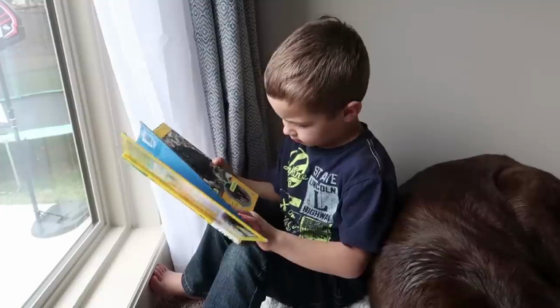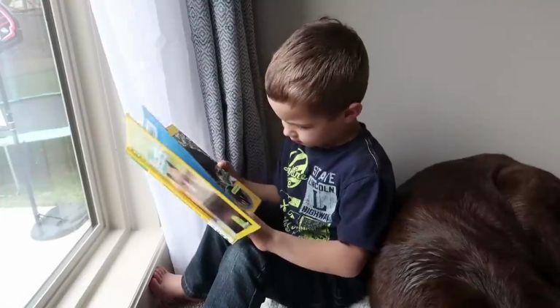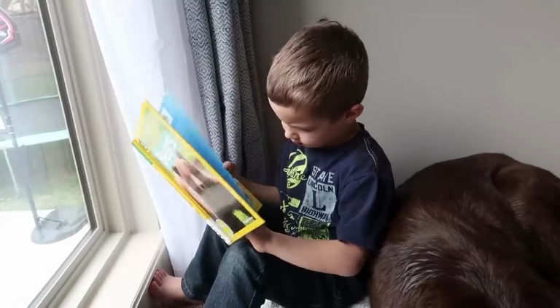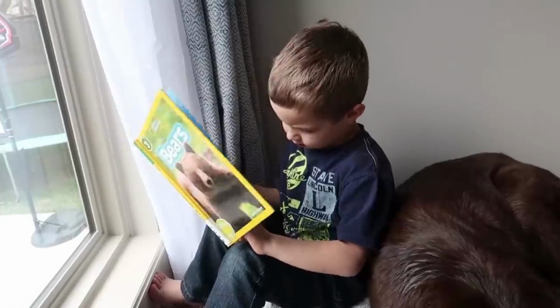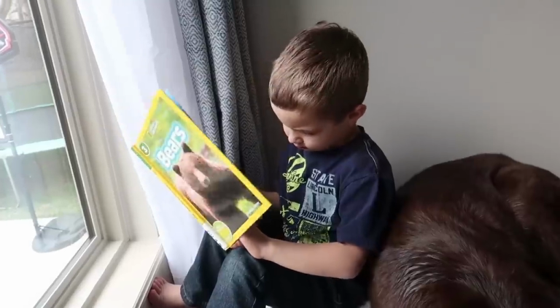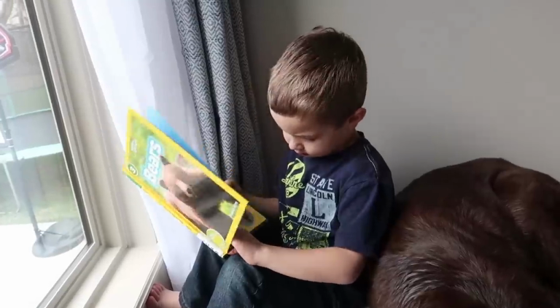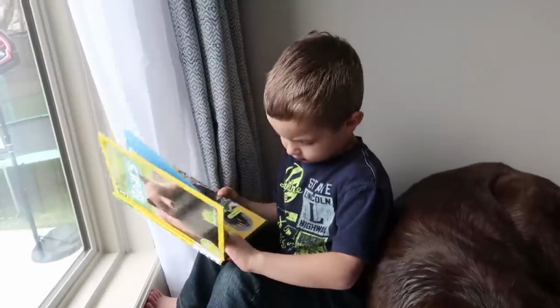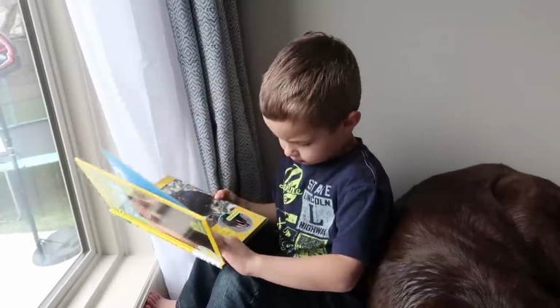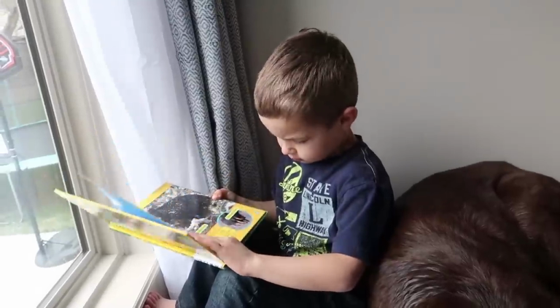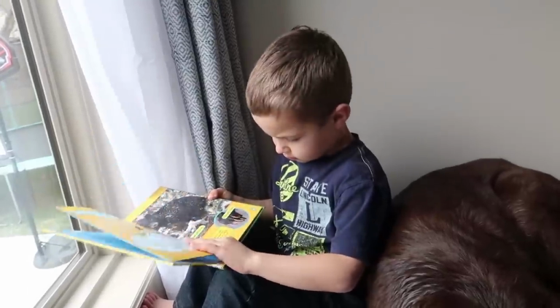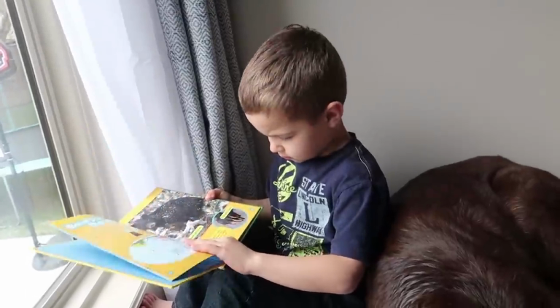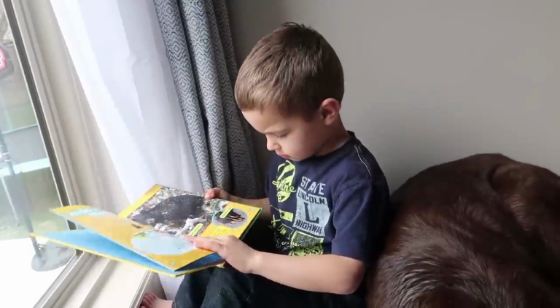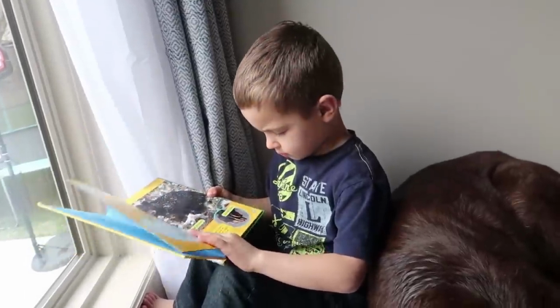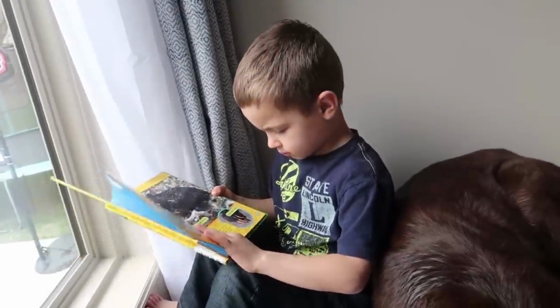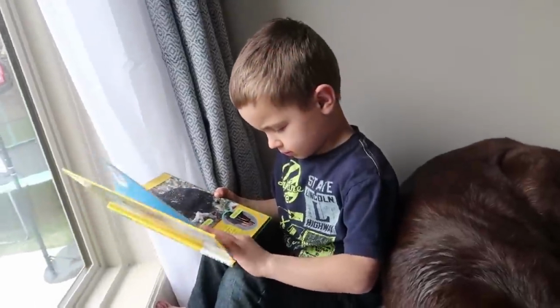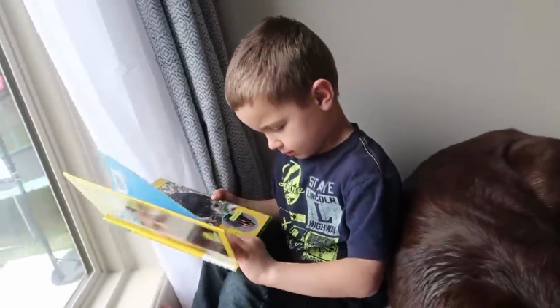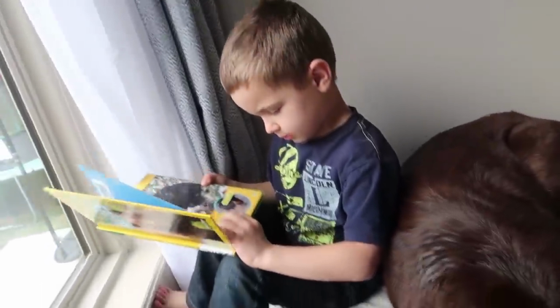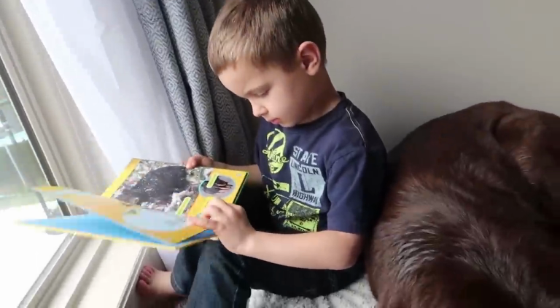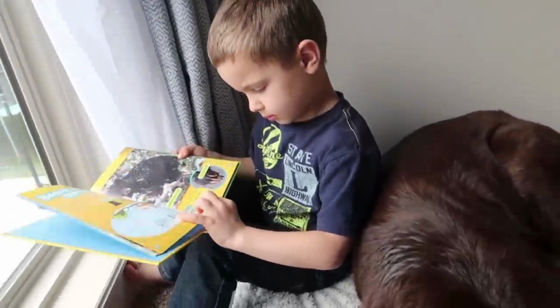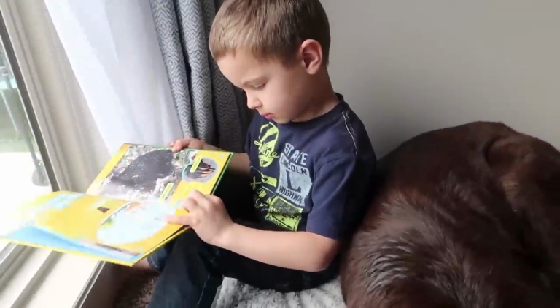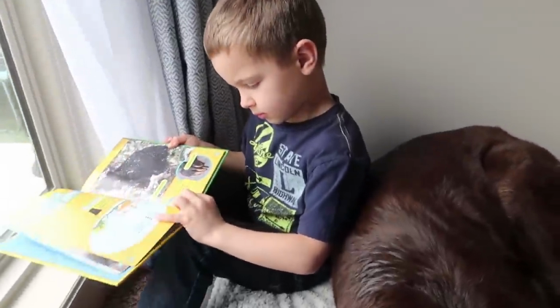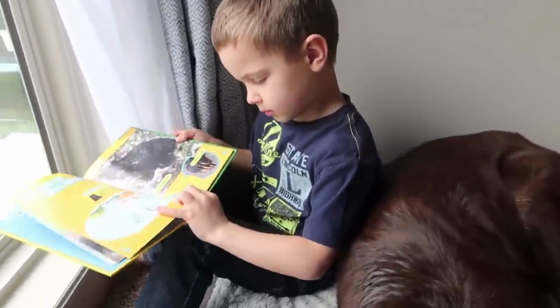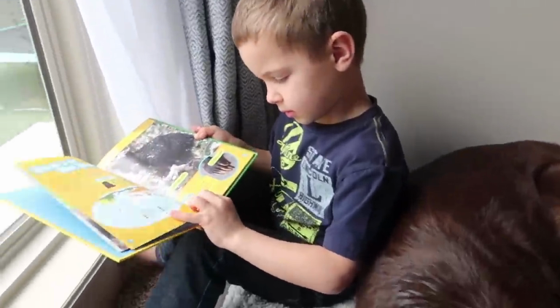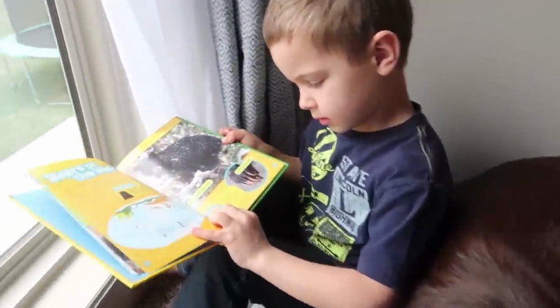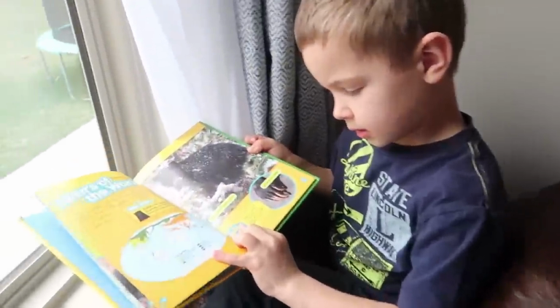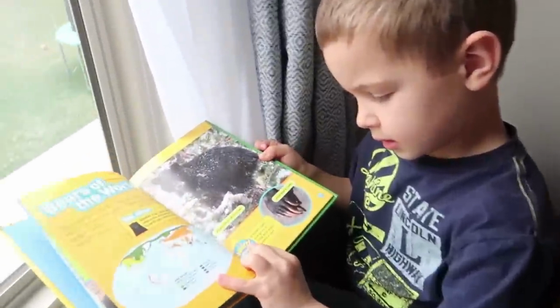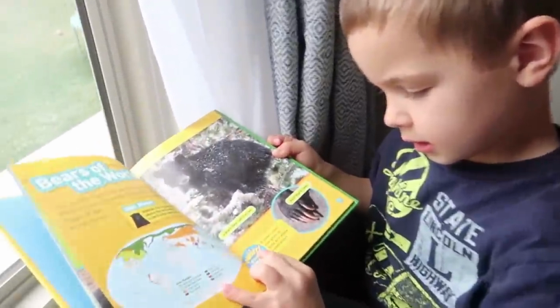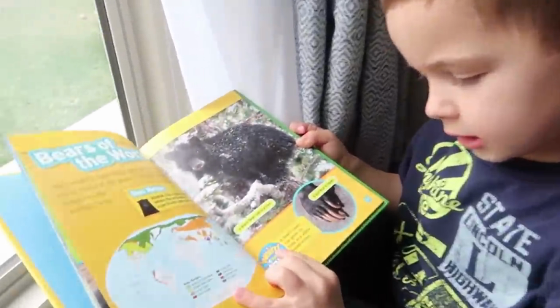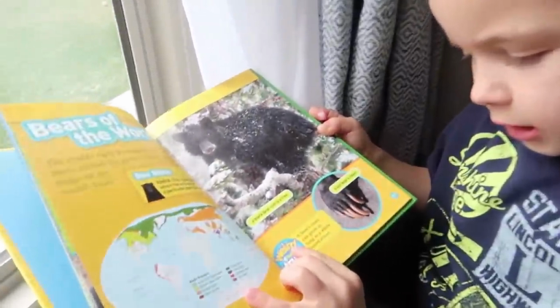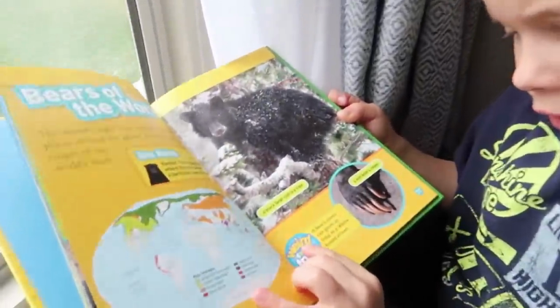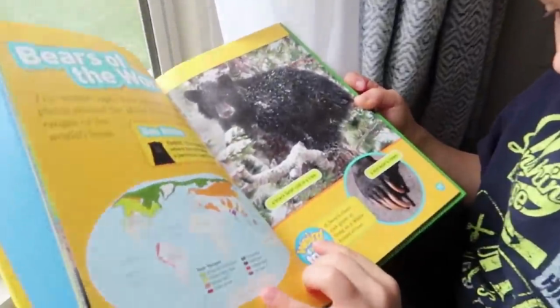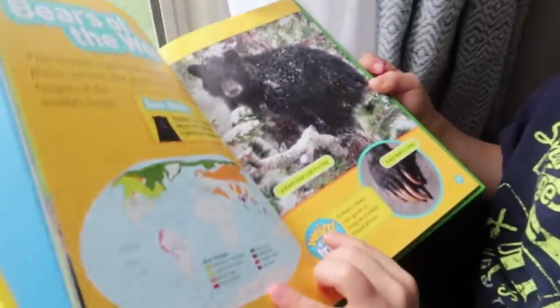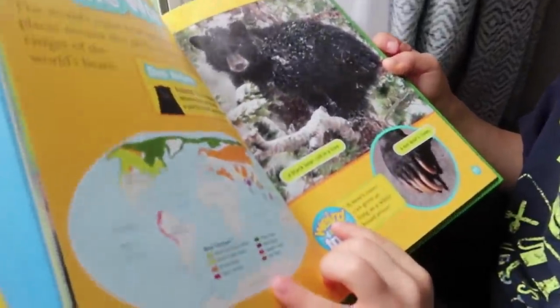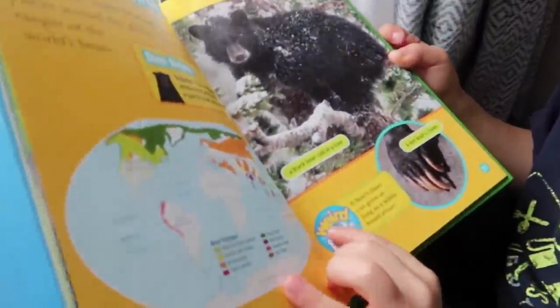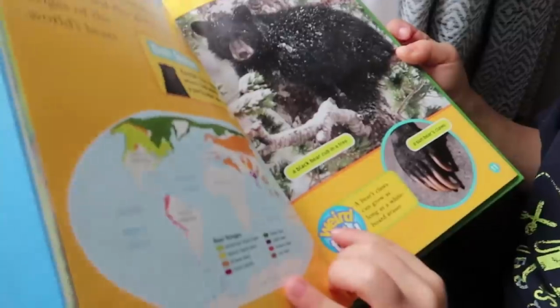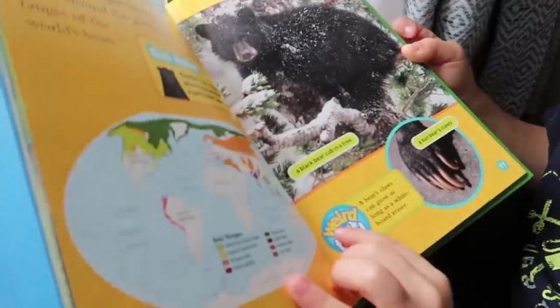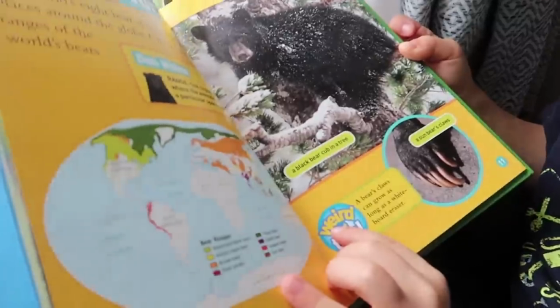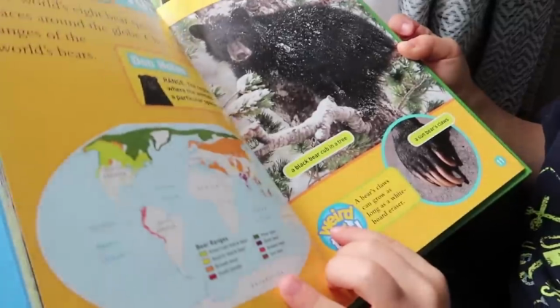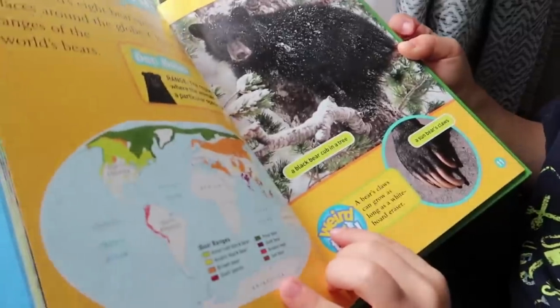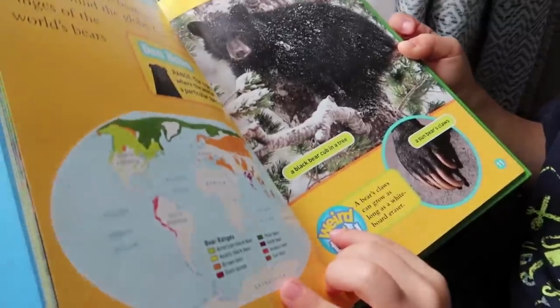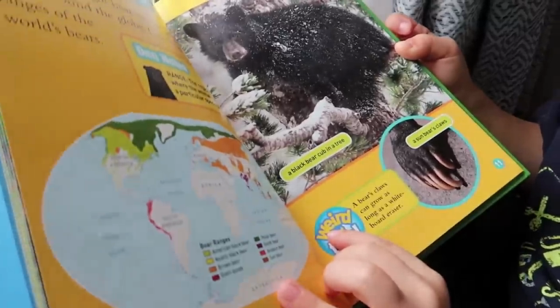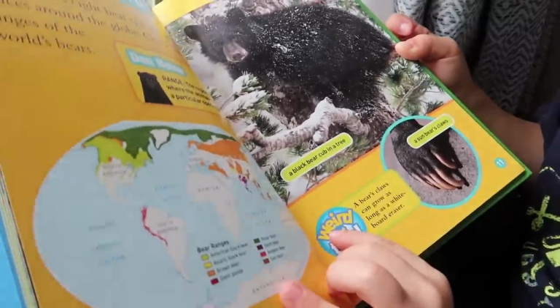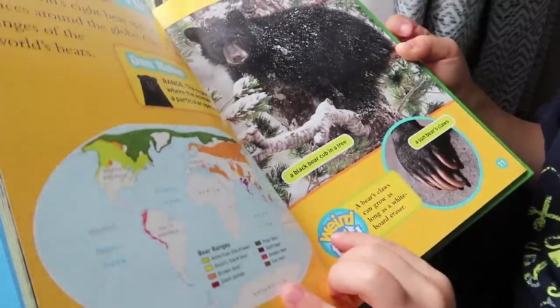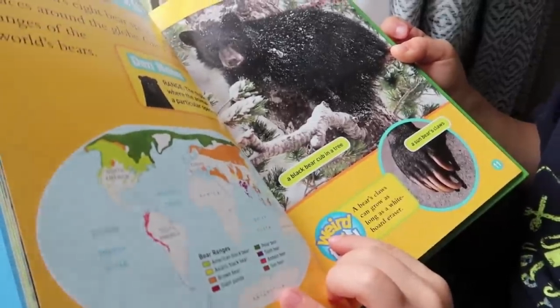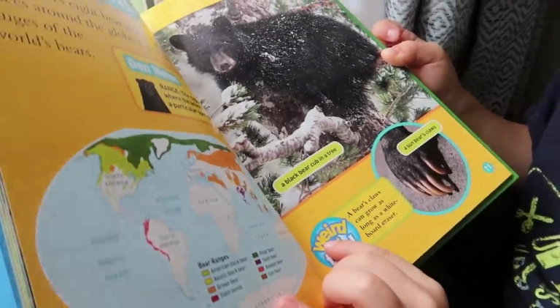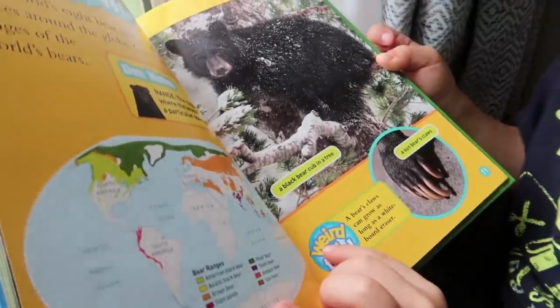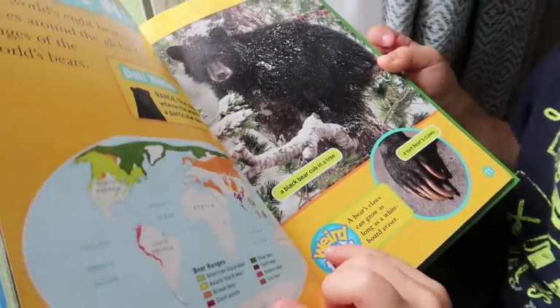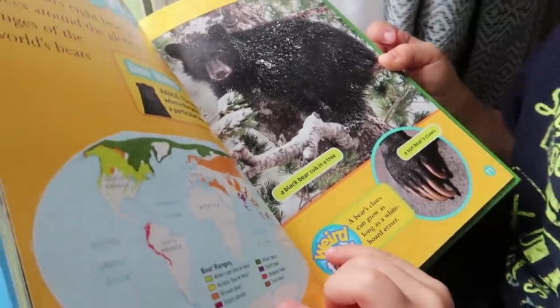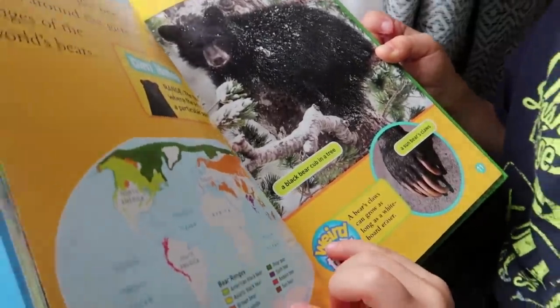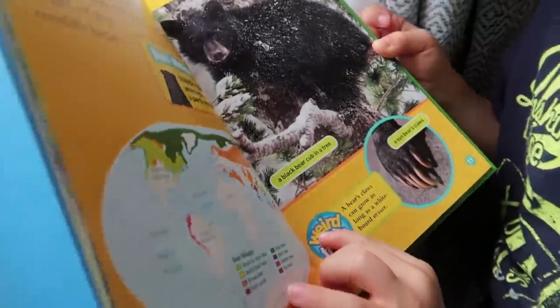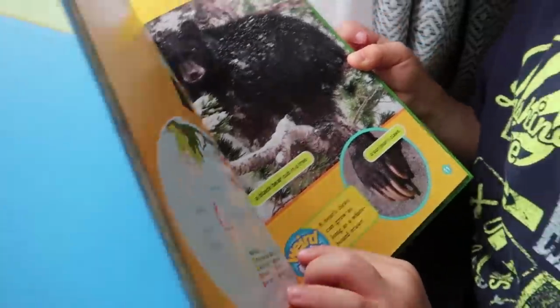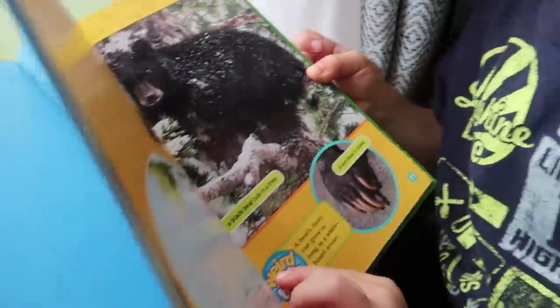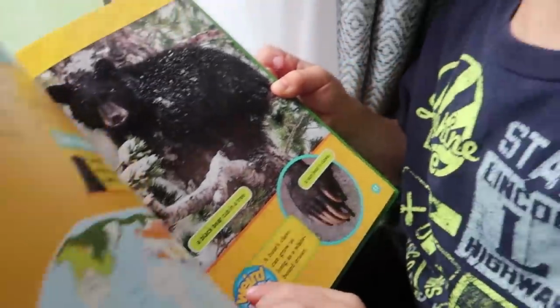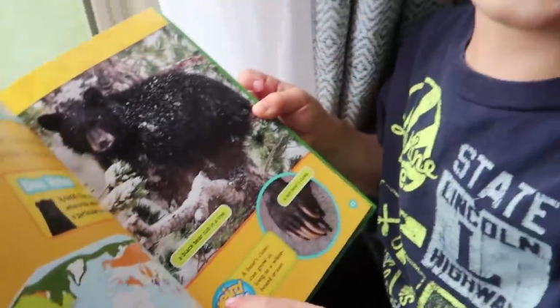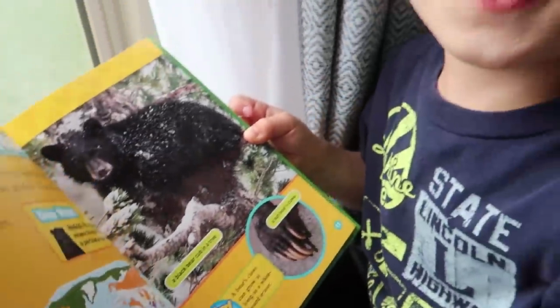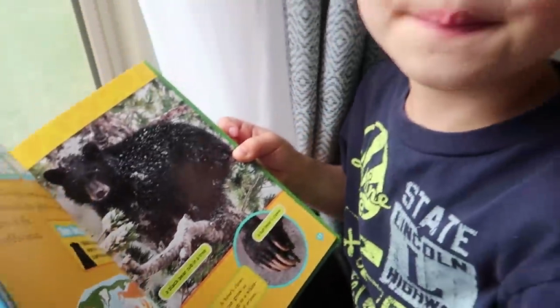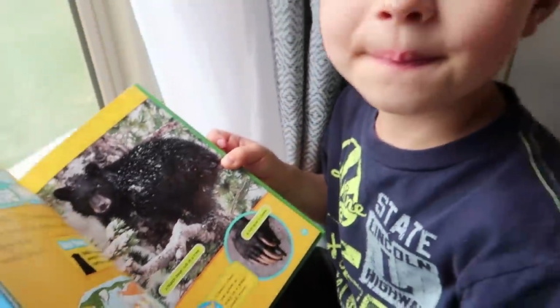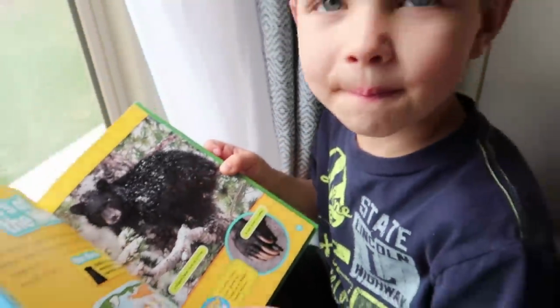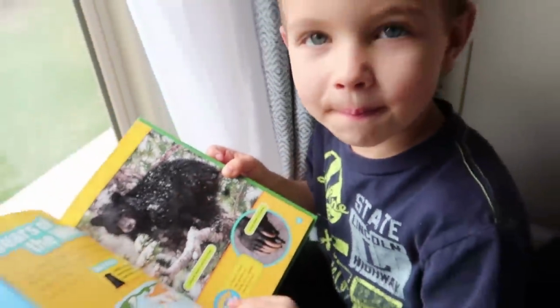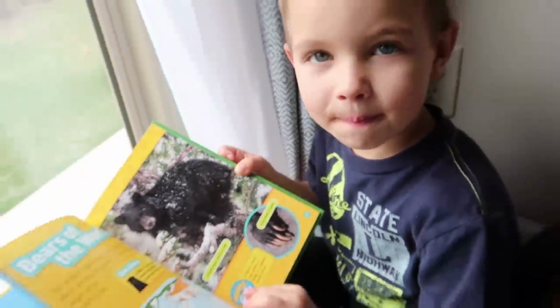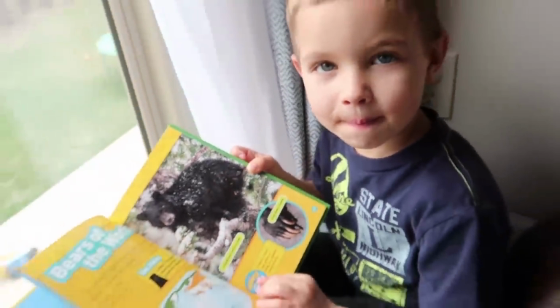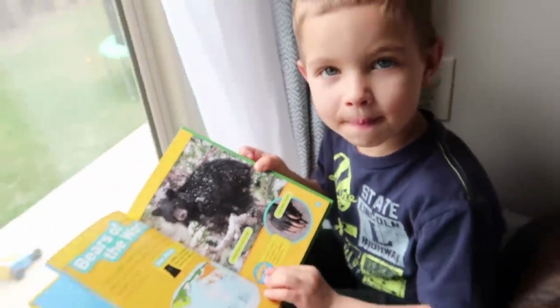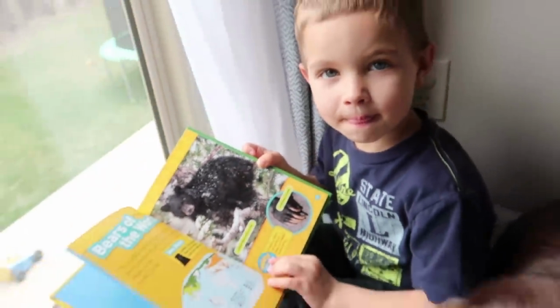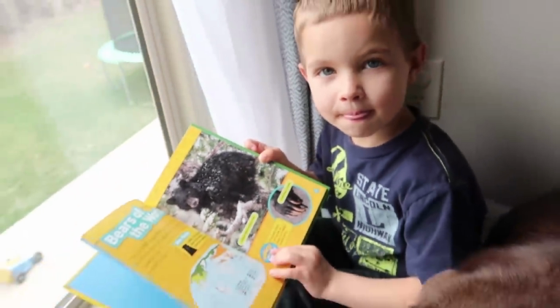Do you need help with a word? Mm-hmm. Which word? E-R-A-Z-E-R. Eraser.